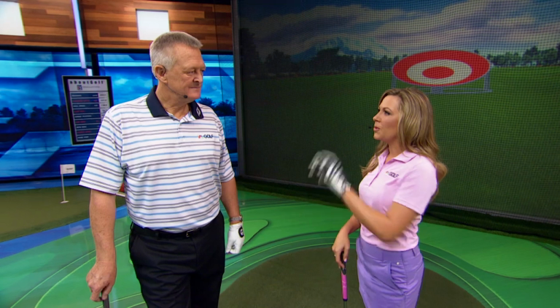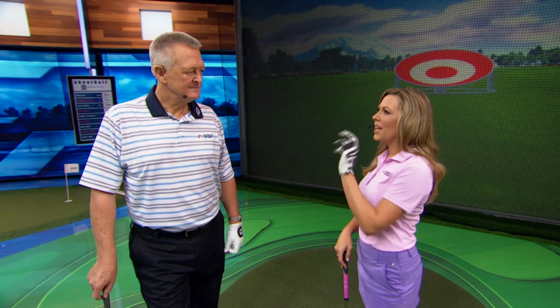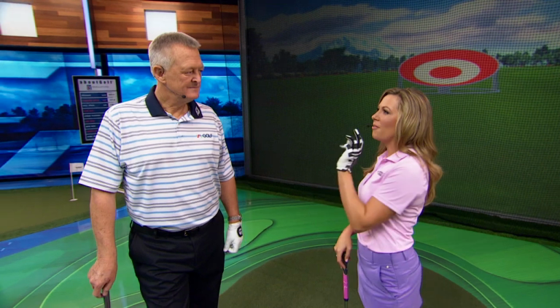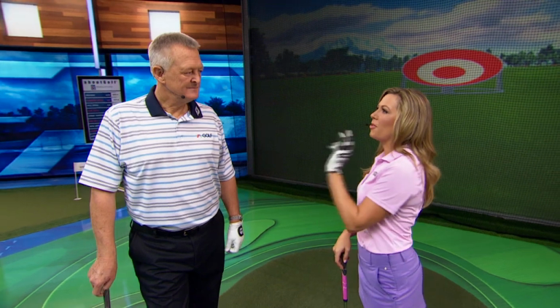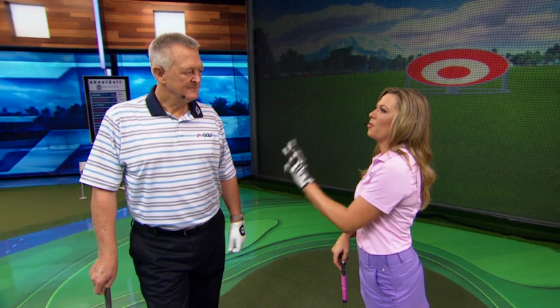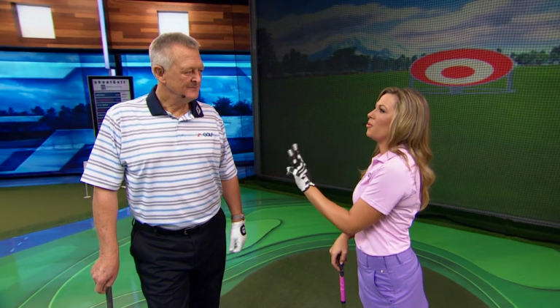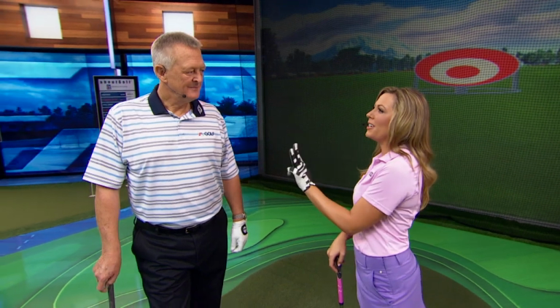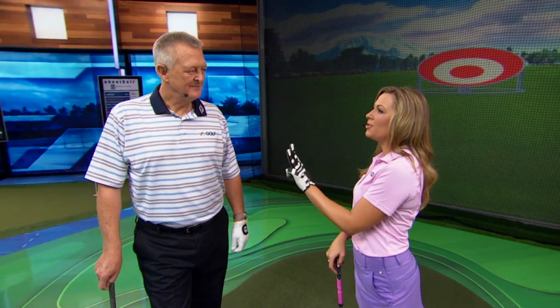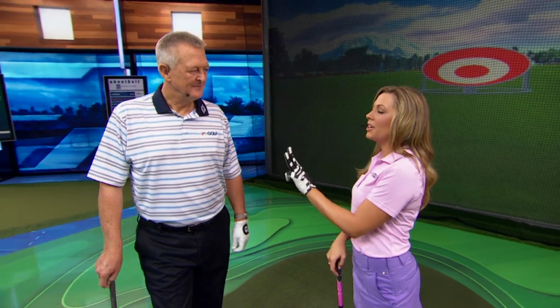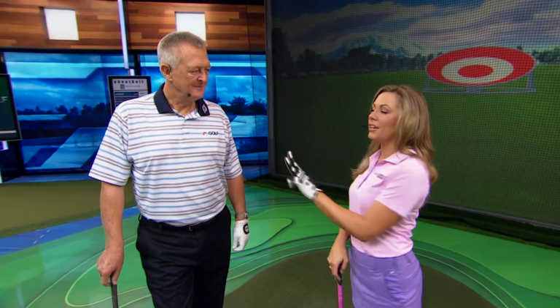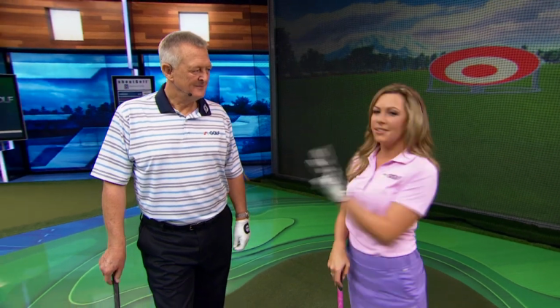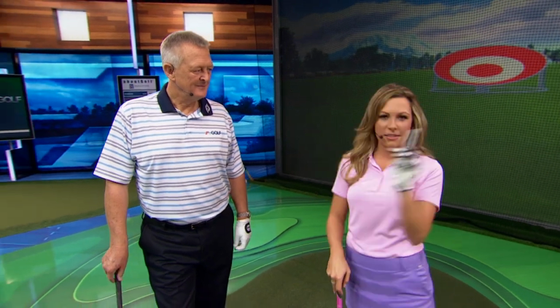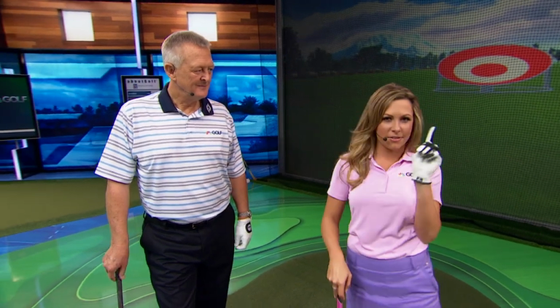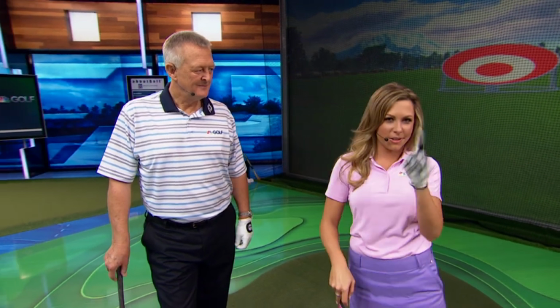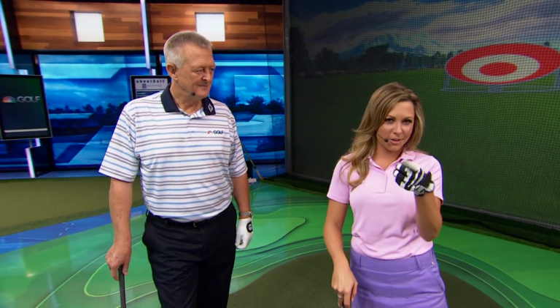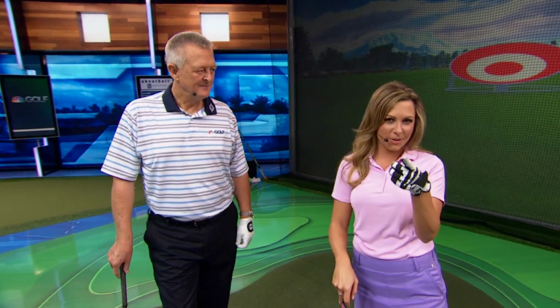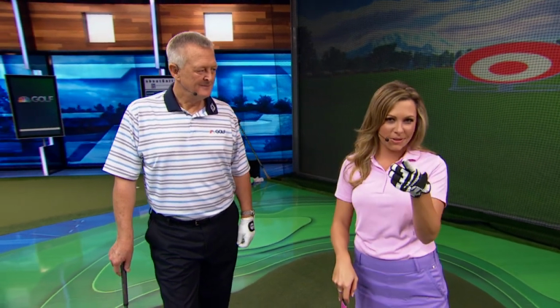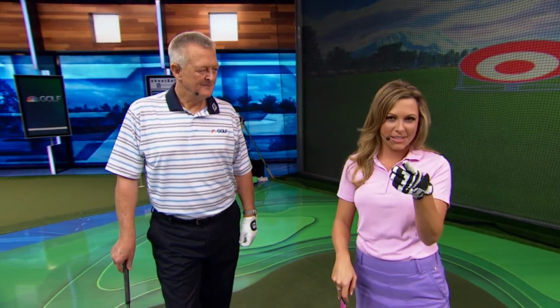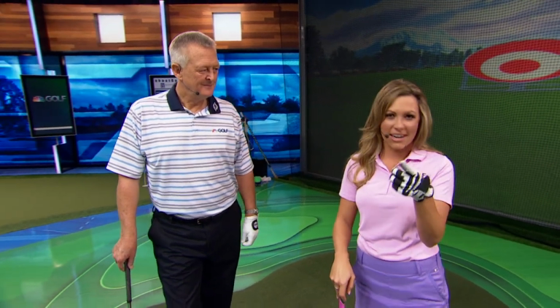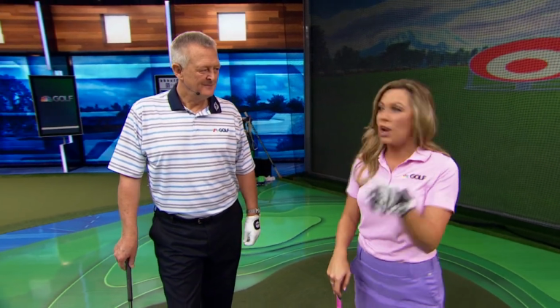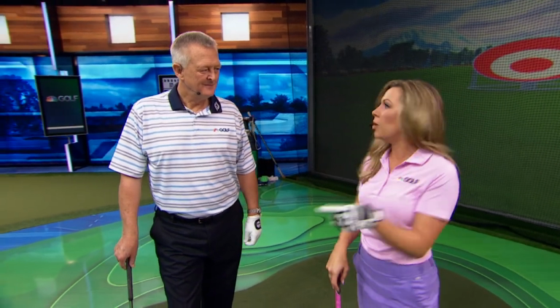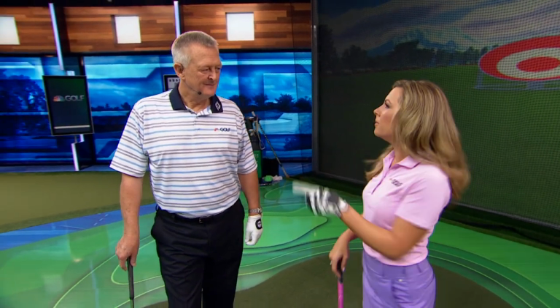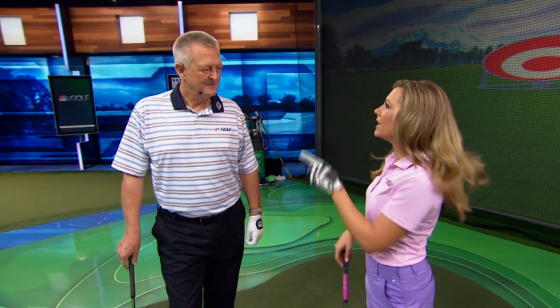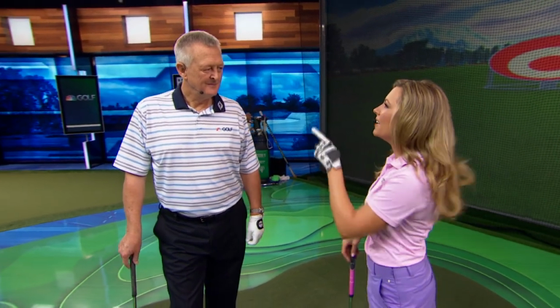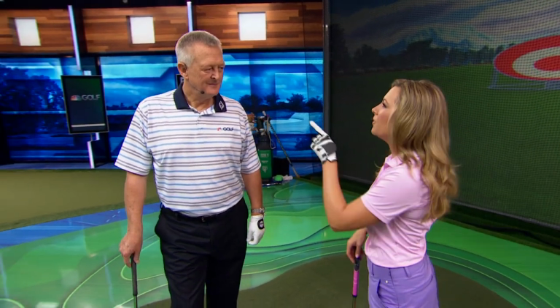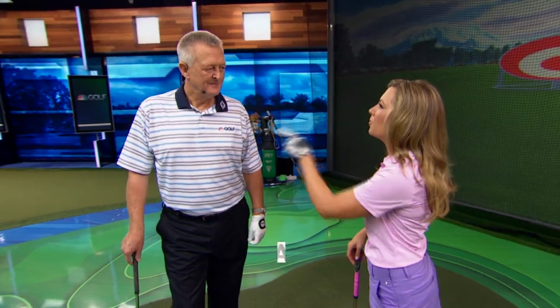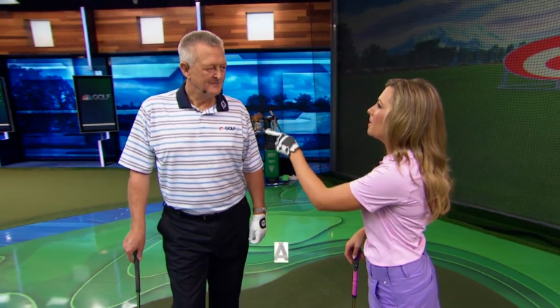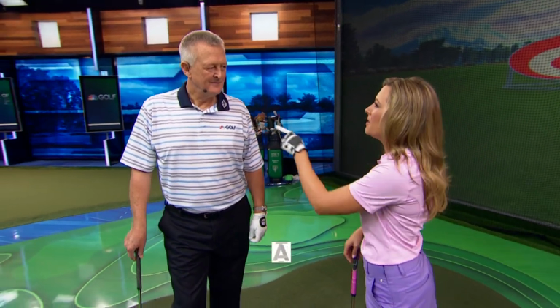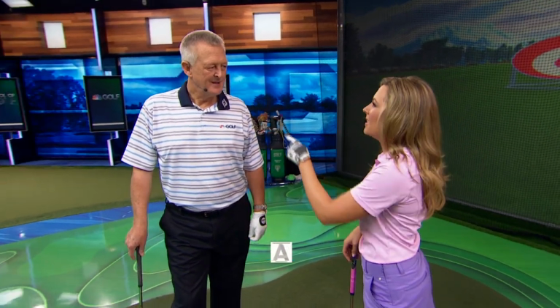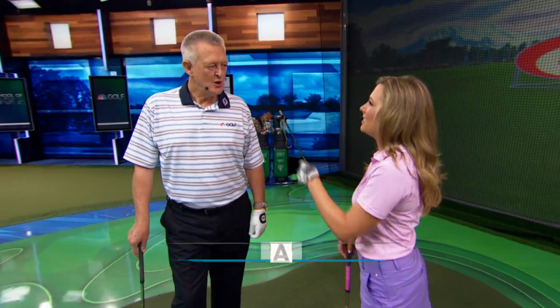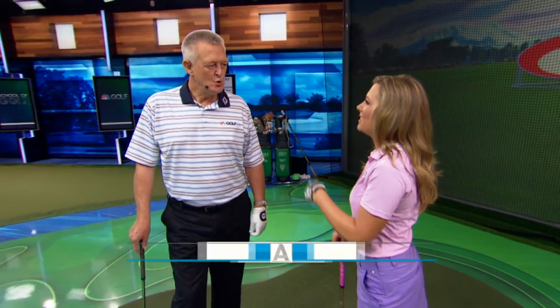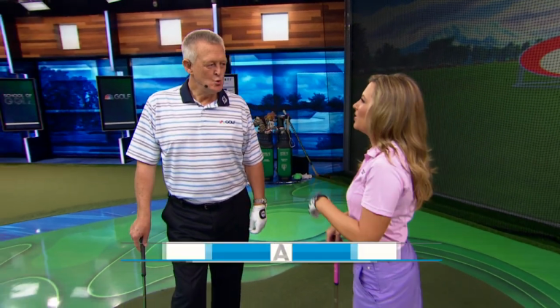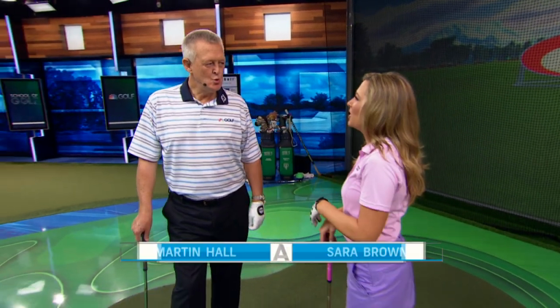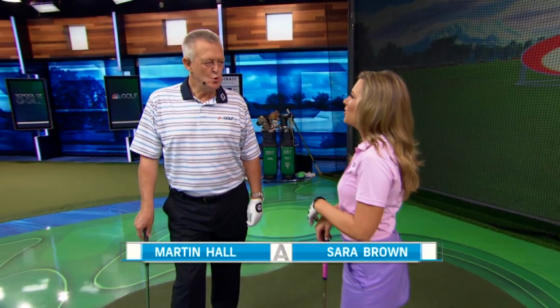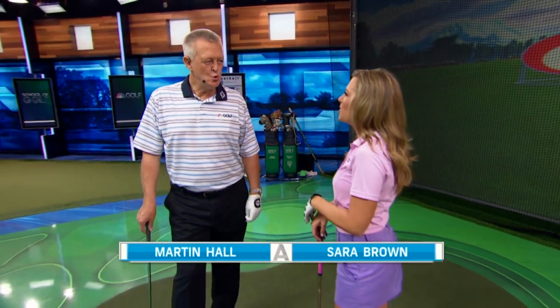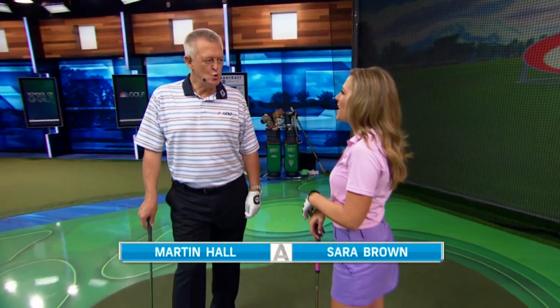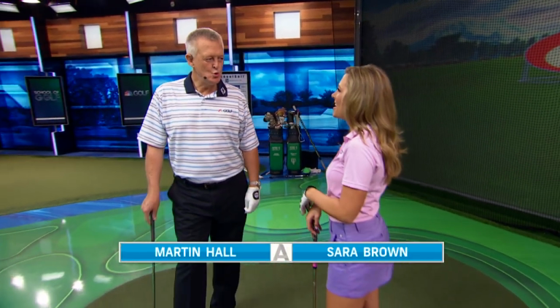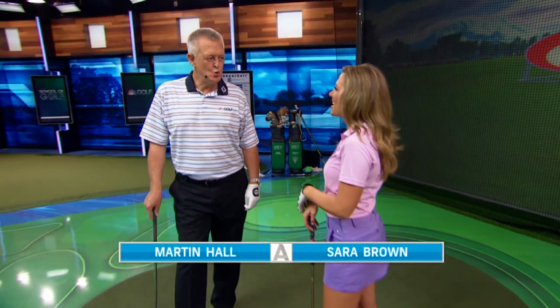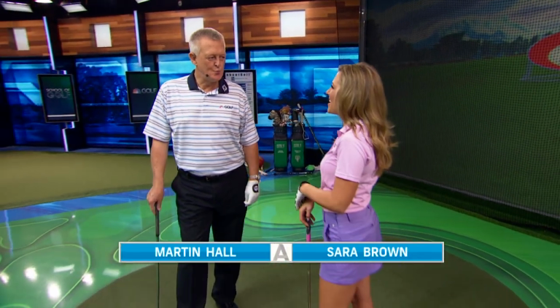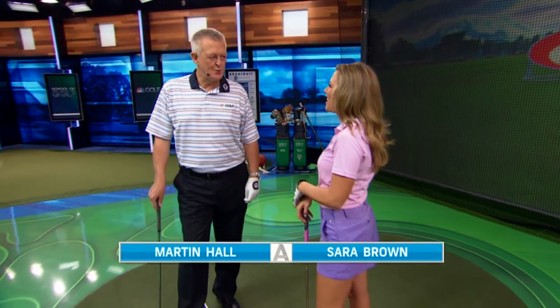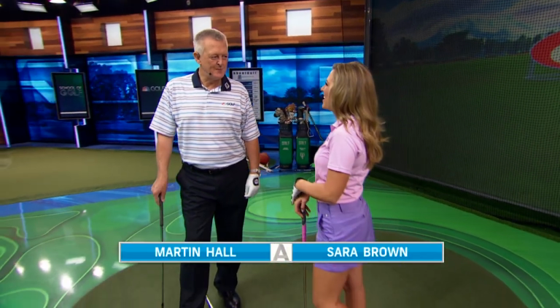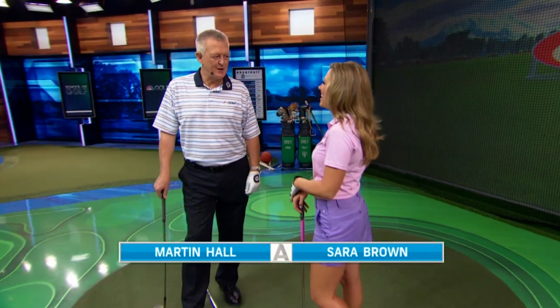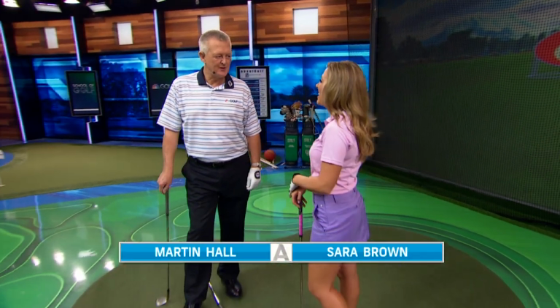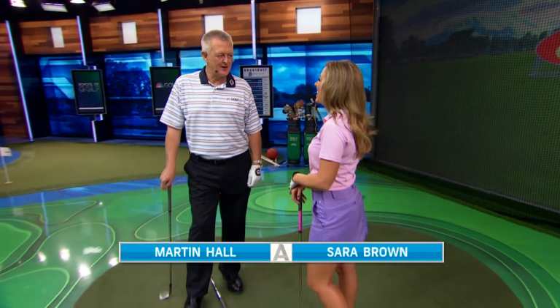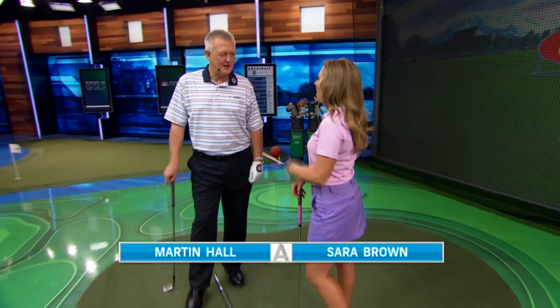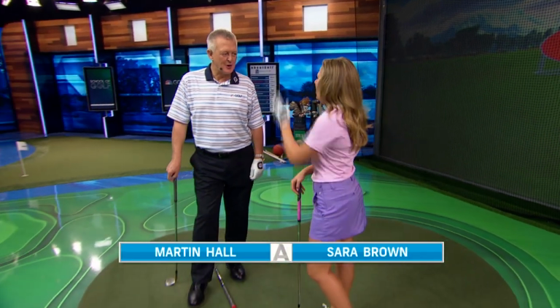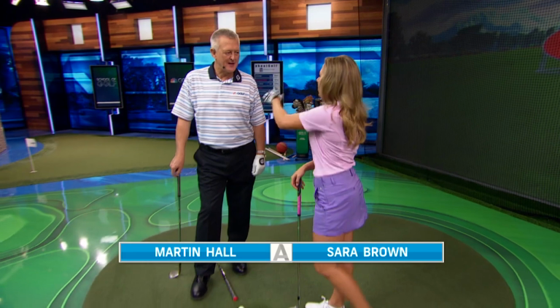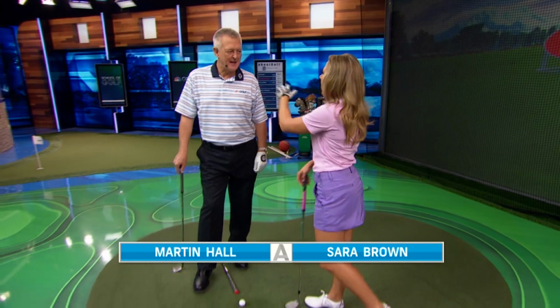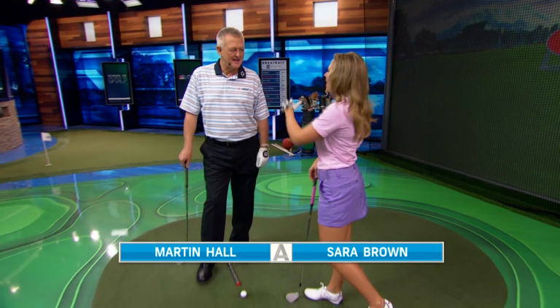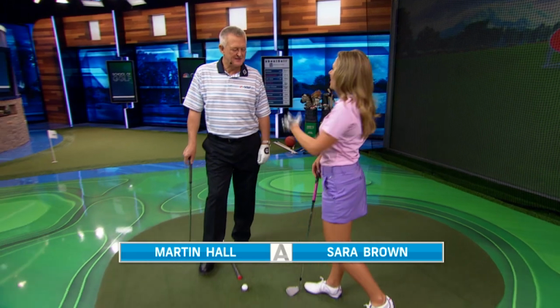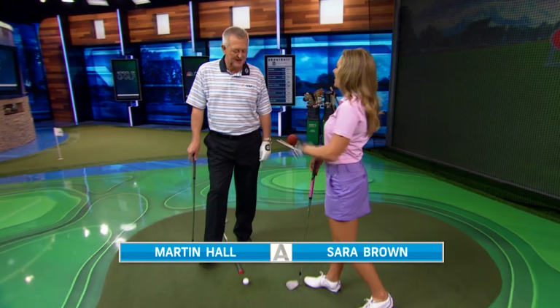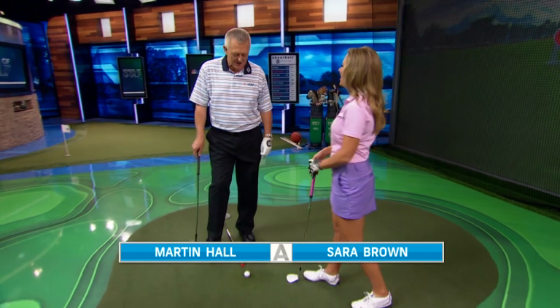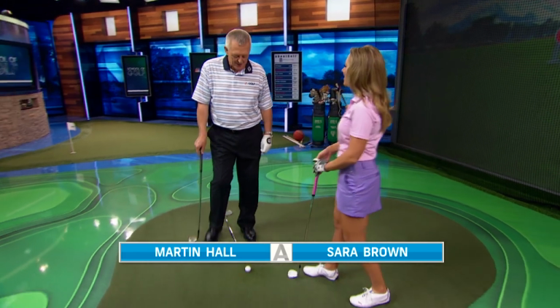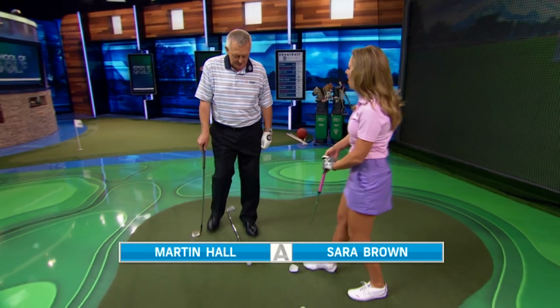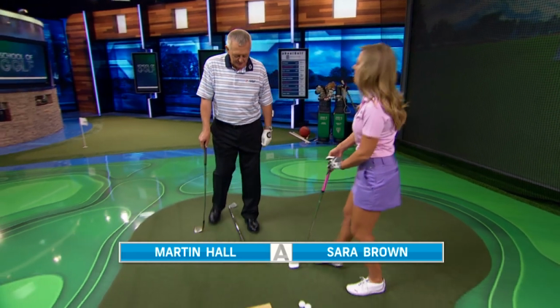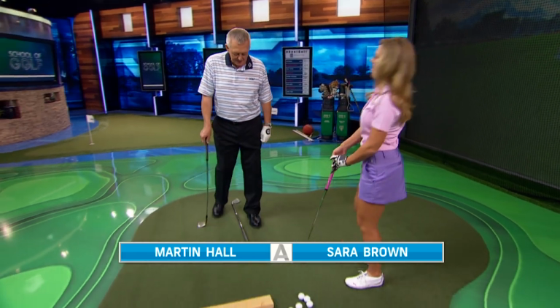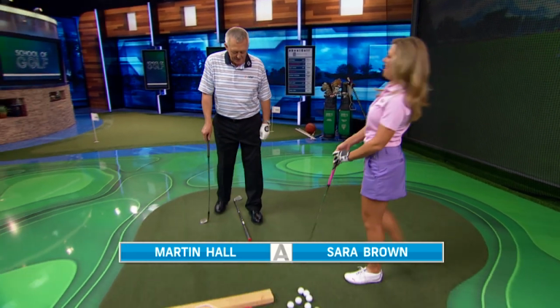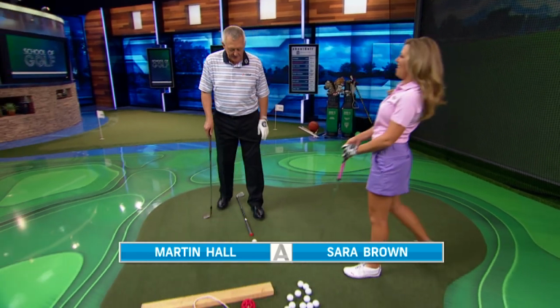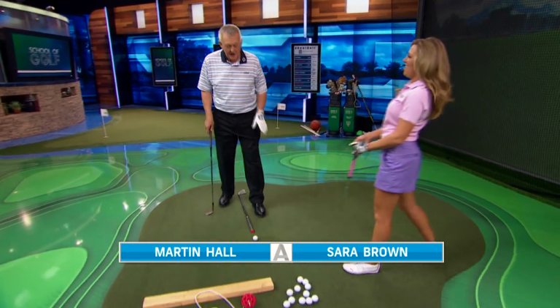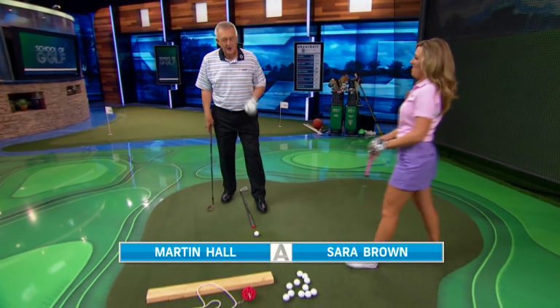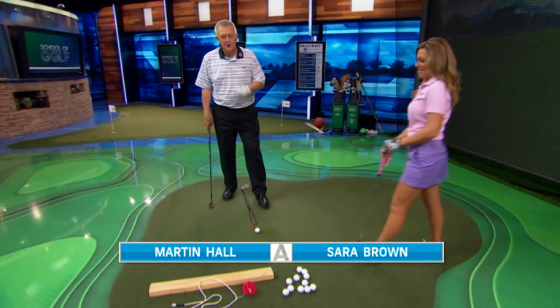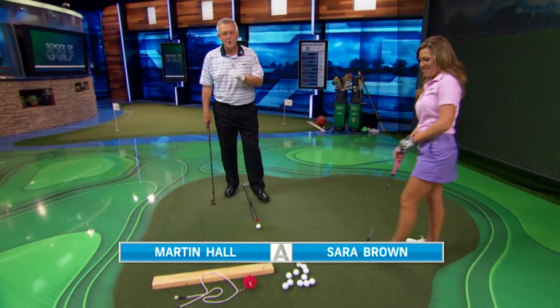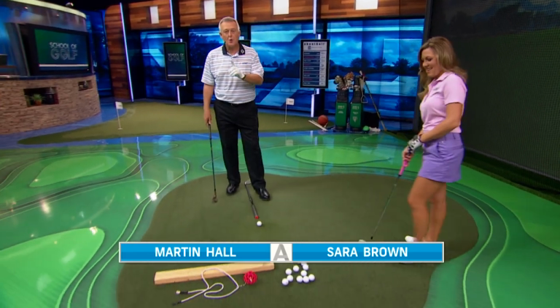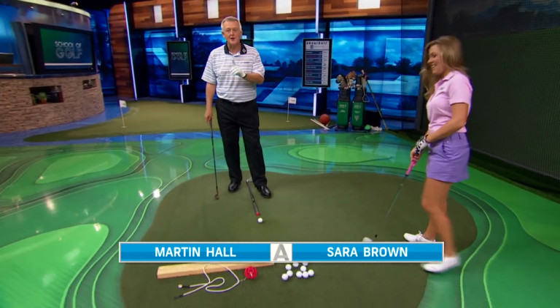We have three drills for you viewers at home in three minutes and you can do it. Putting me on the clock. Let's get going. Three drills. Number one,